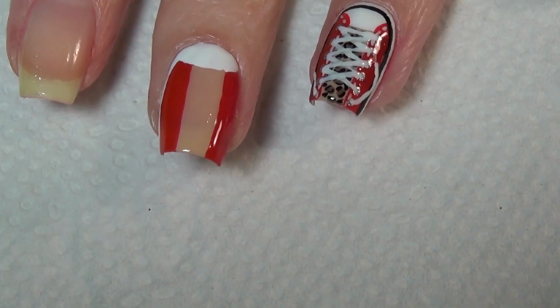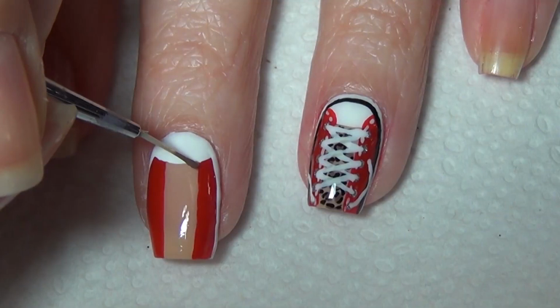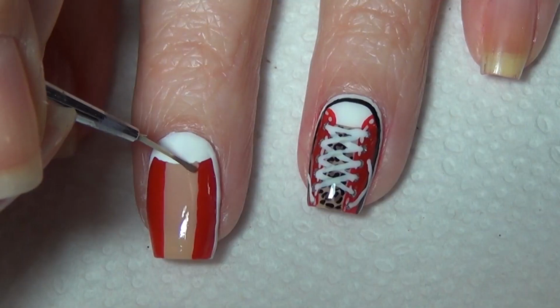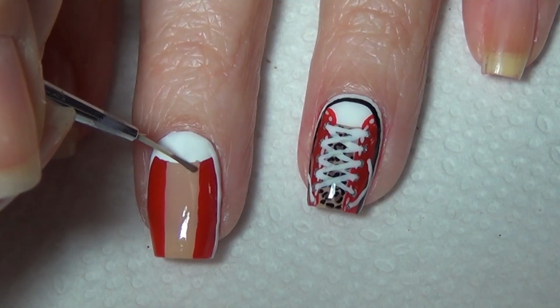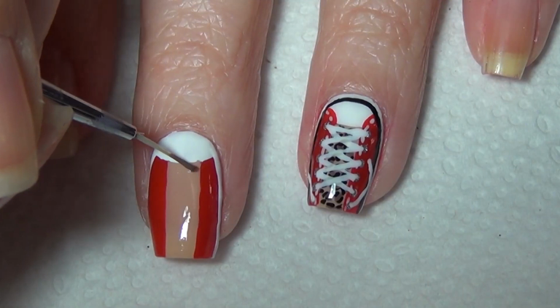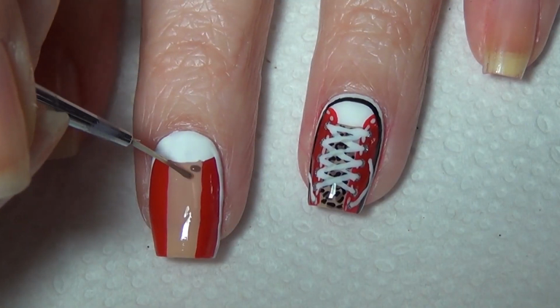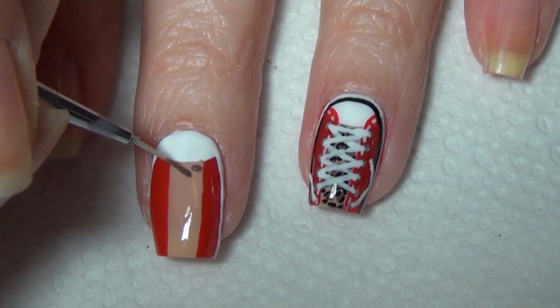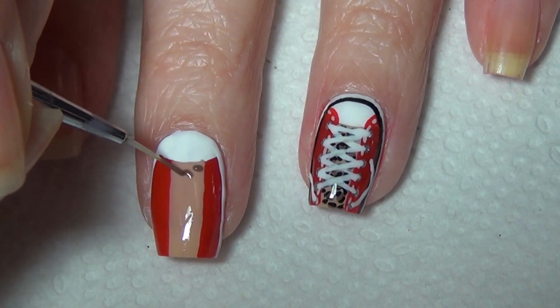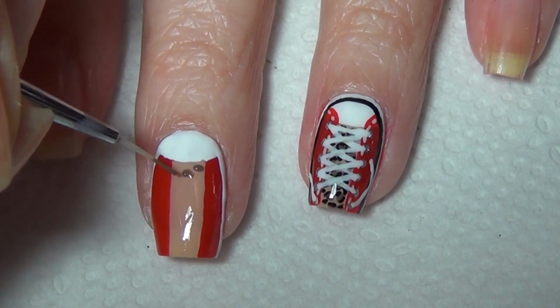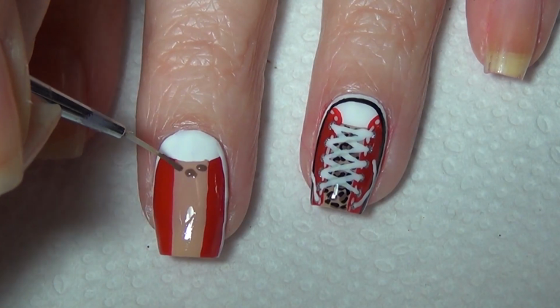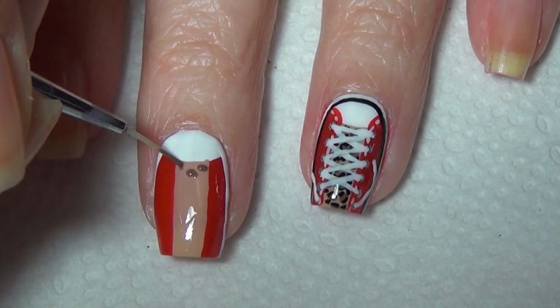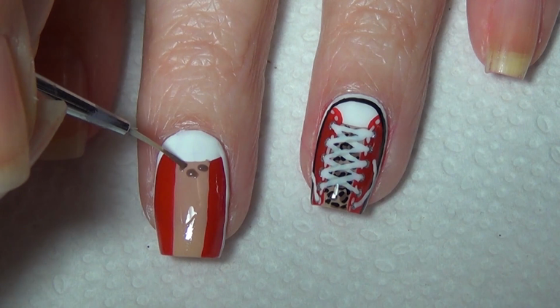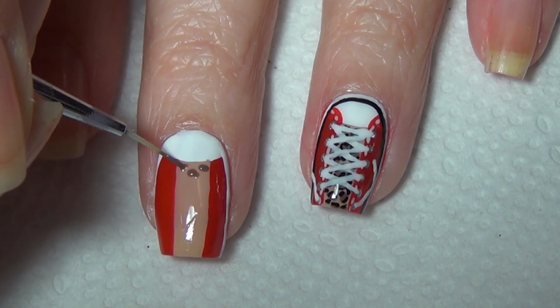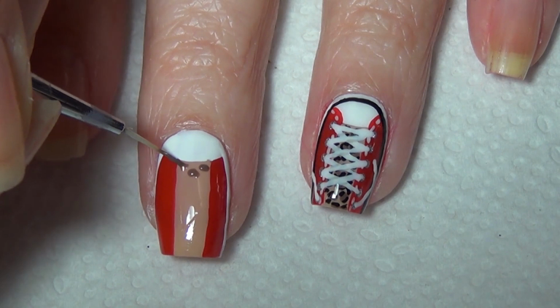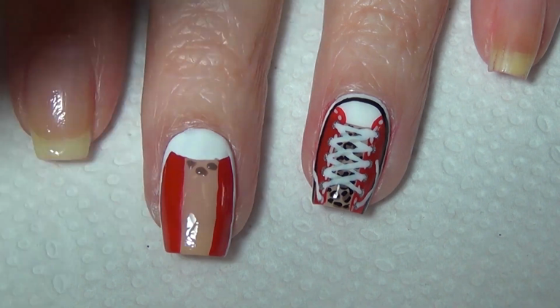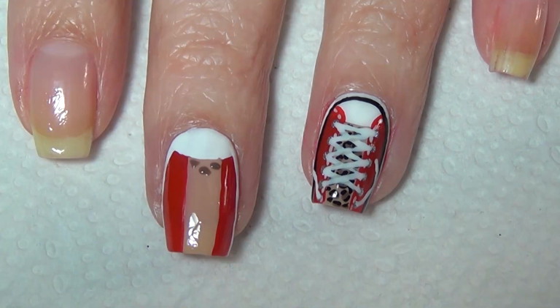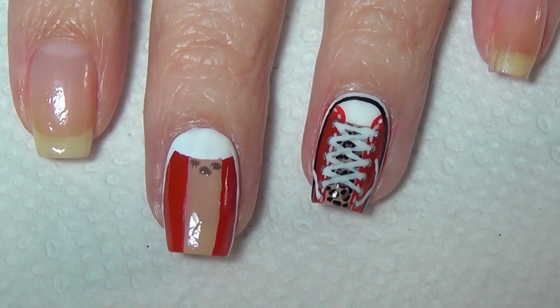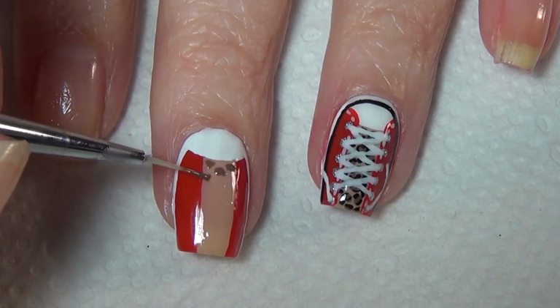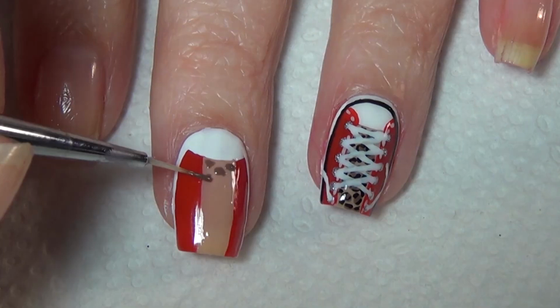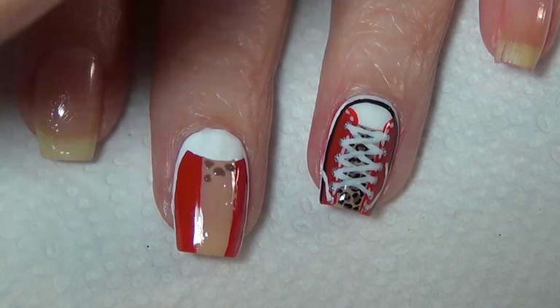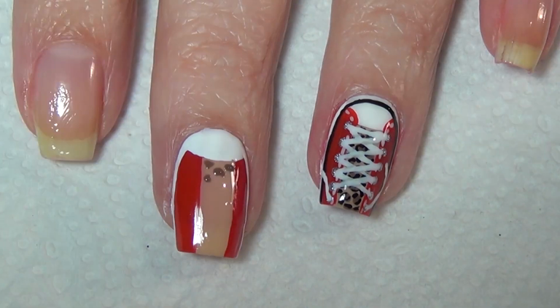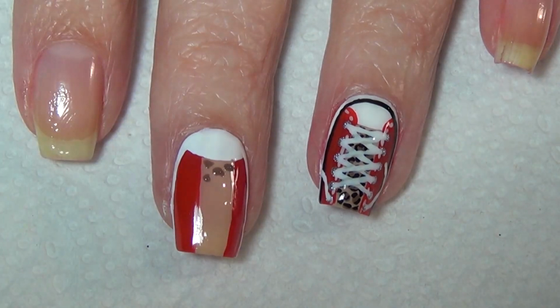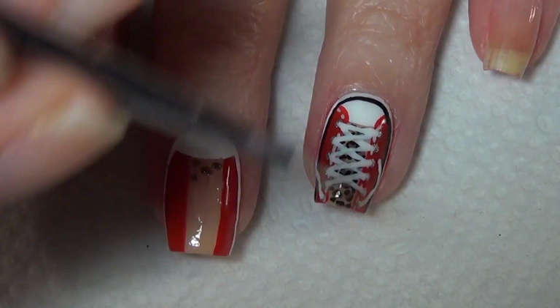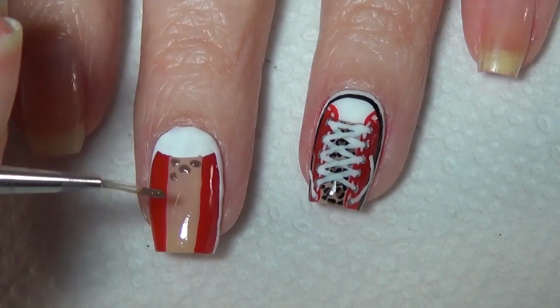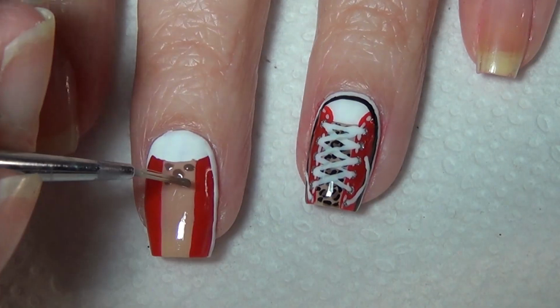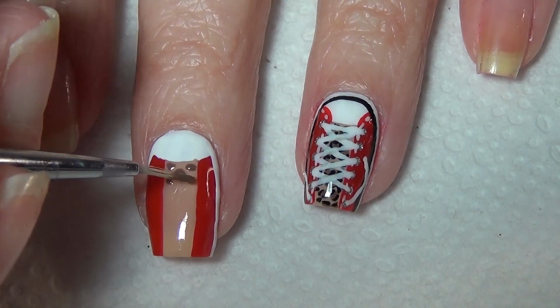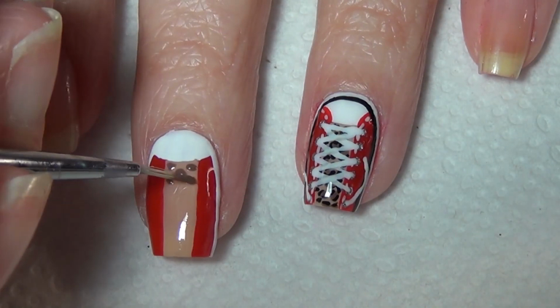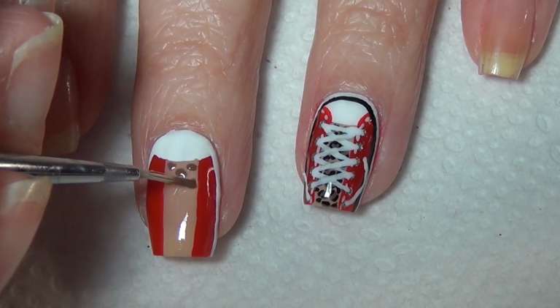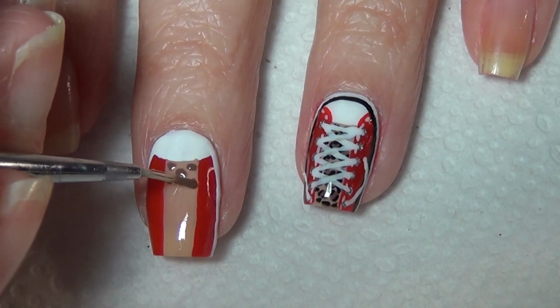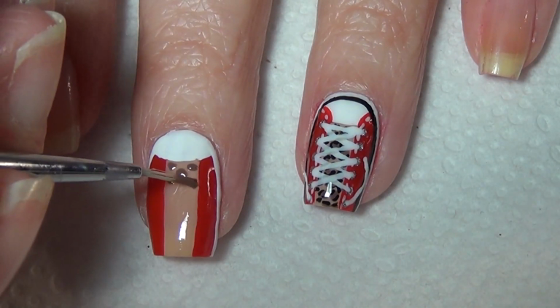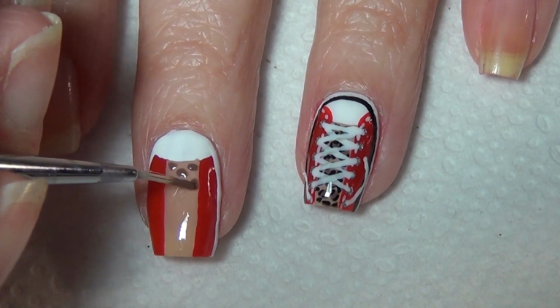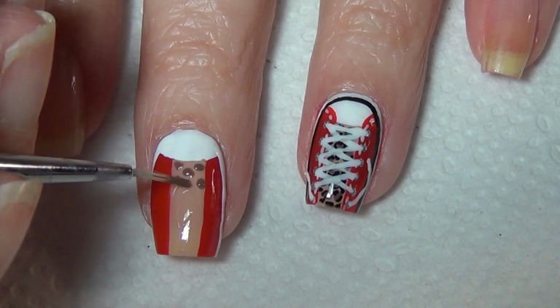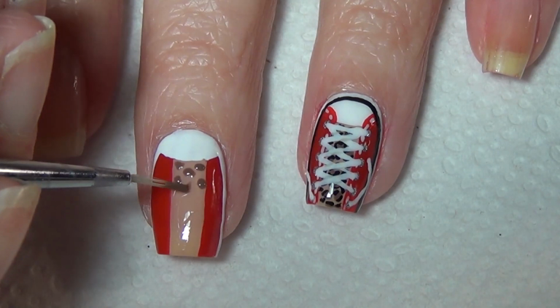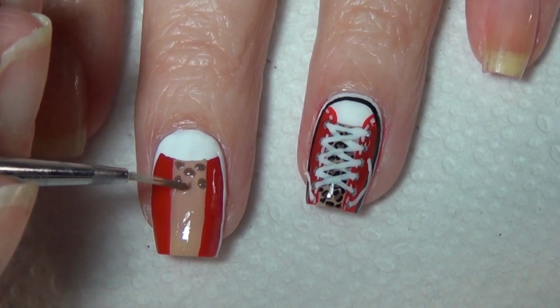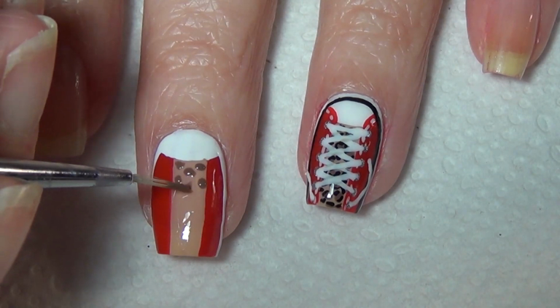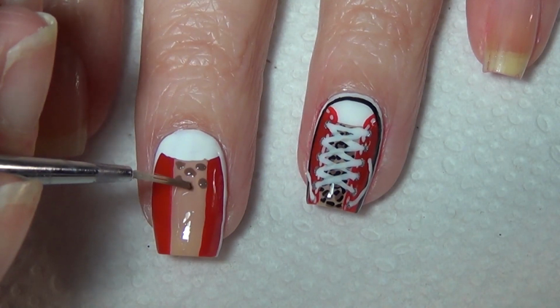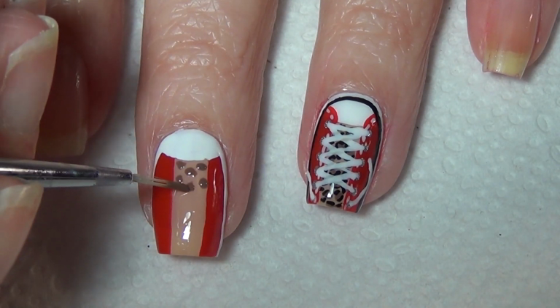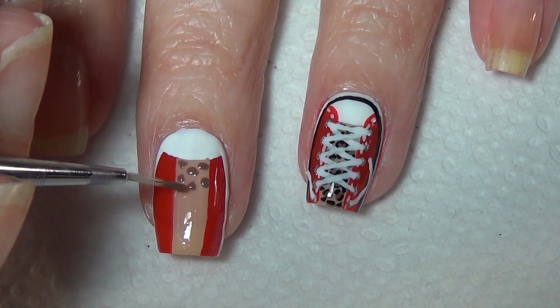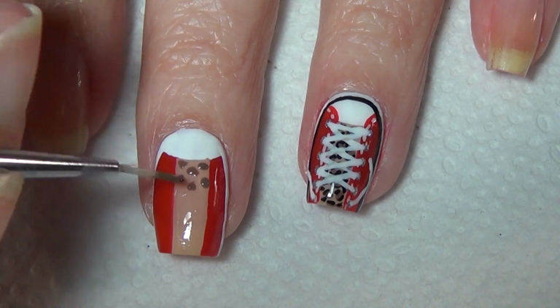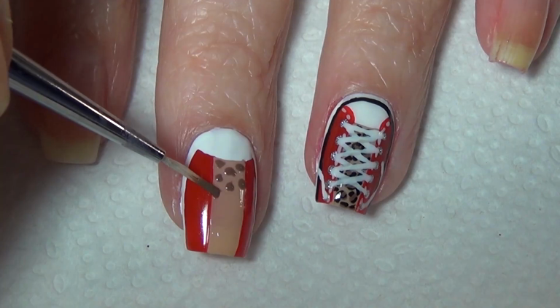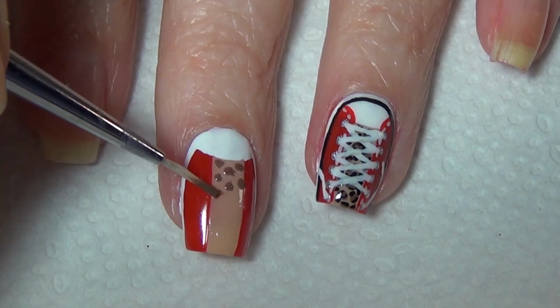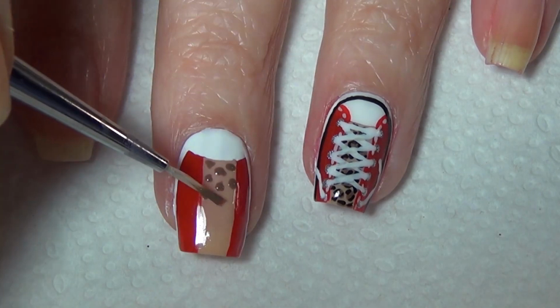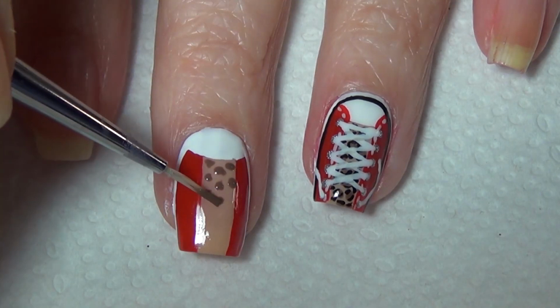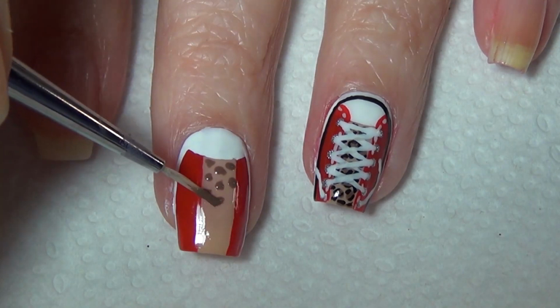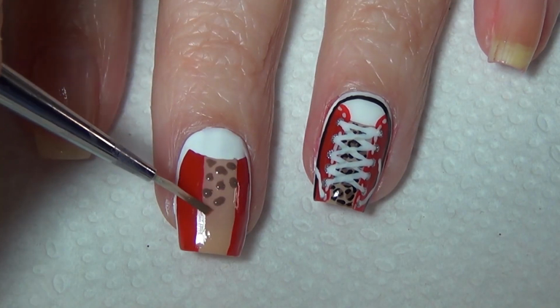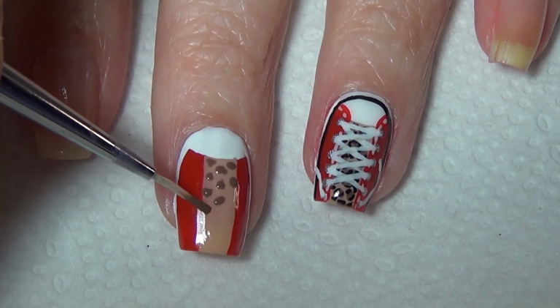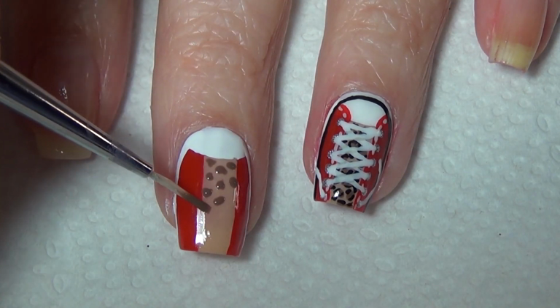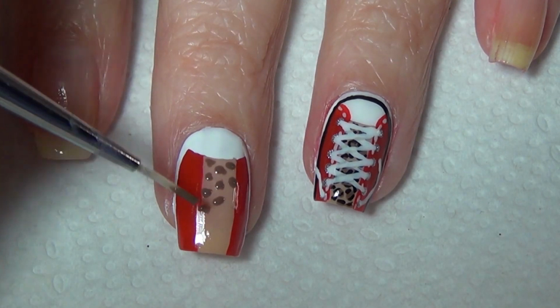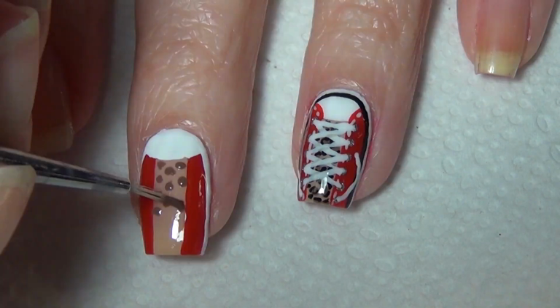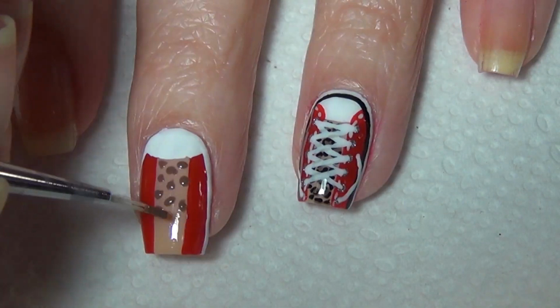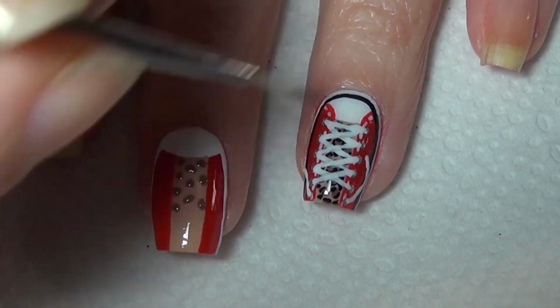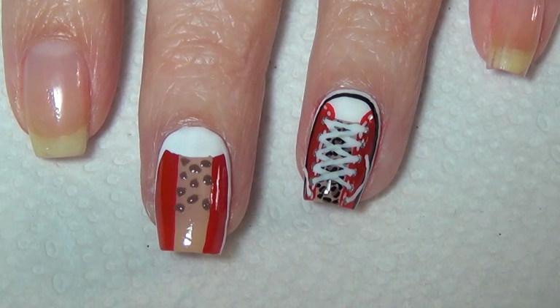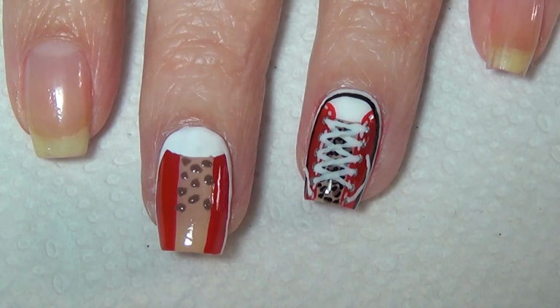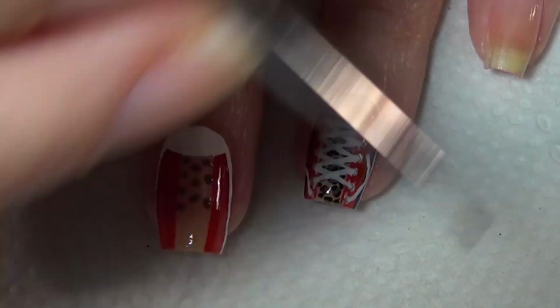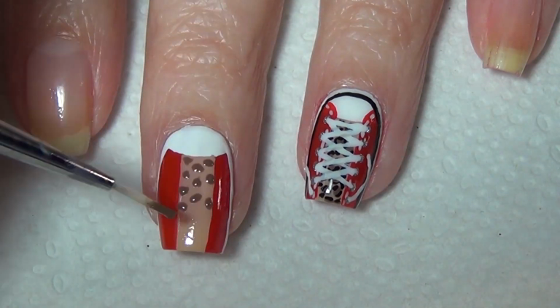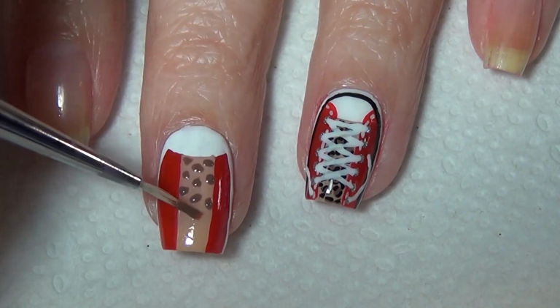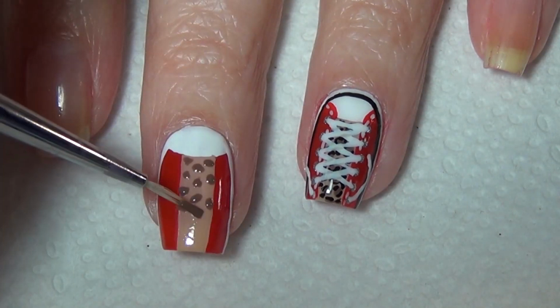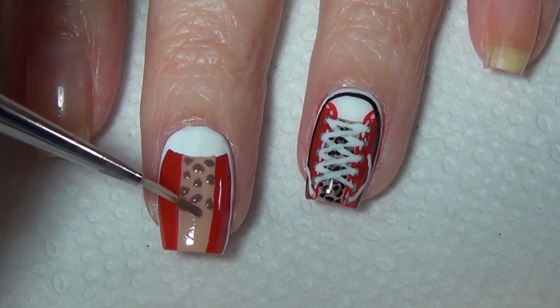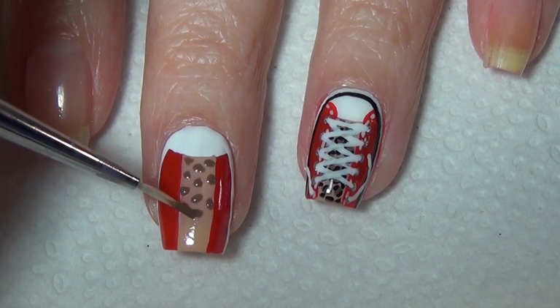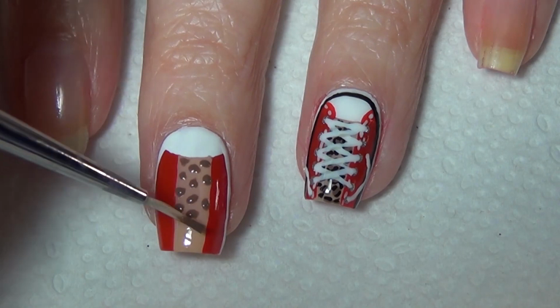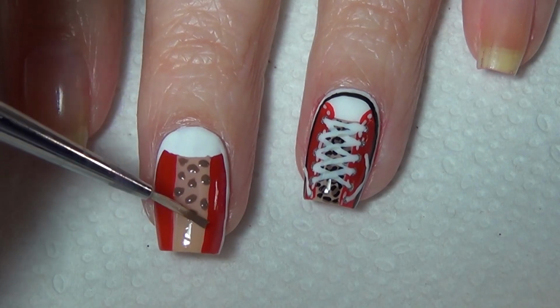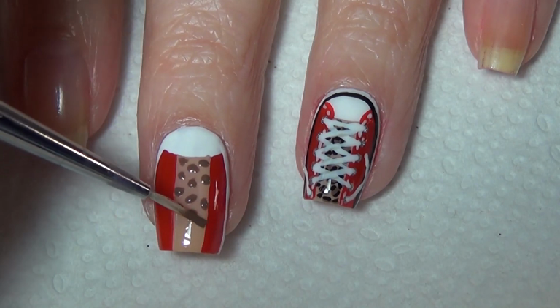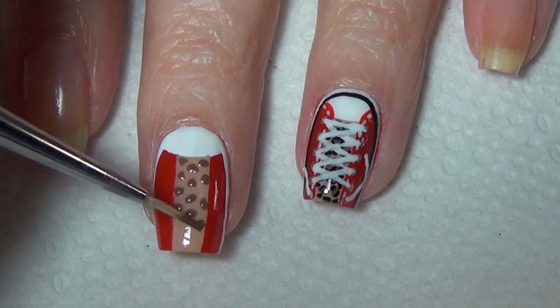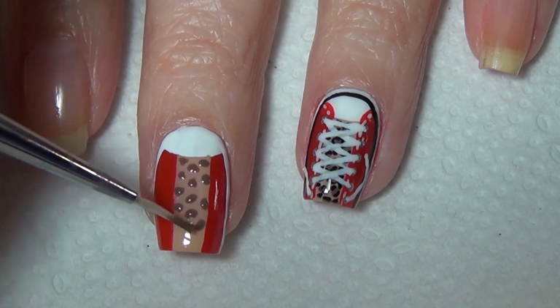Now using a small dotting tool or just your nail airbrush, you're going to add some very small dots to create the leopard pattern on the tongue of your sneaker.